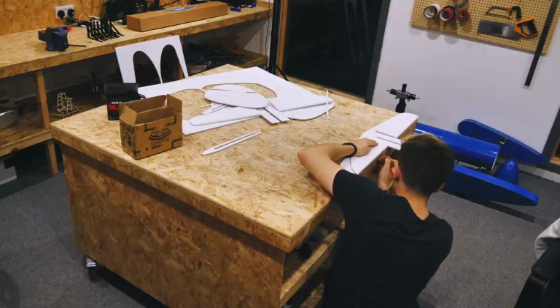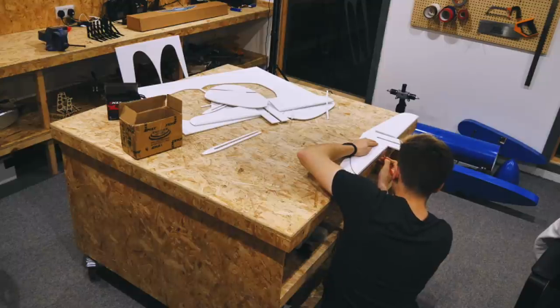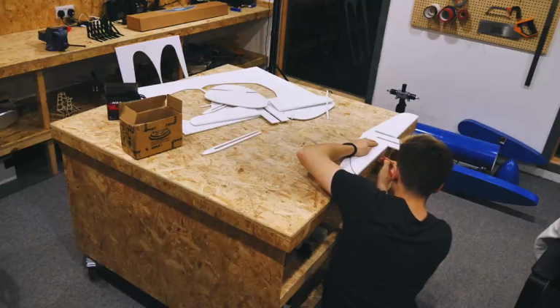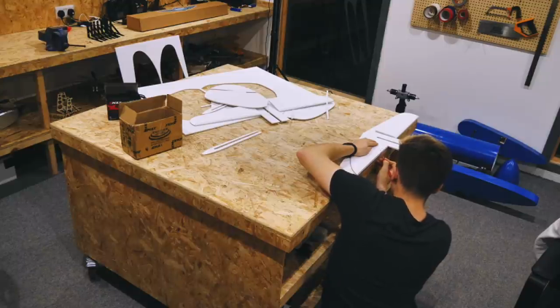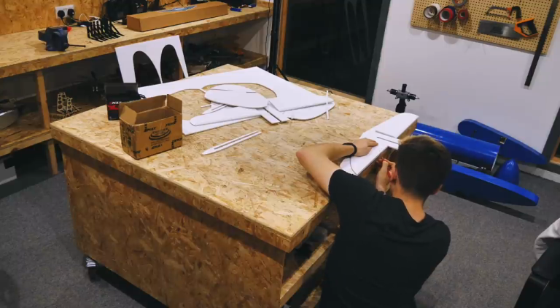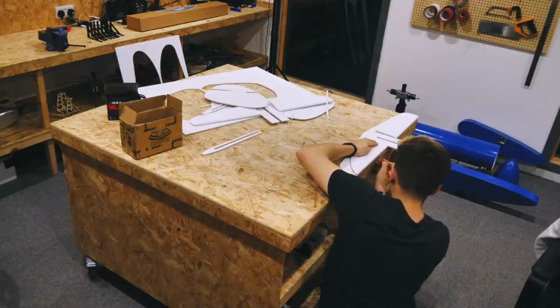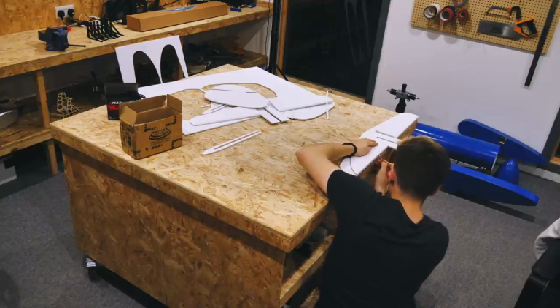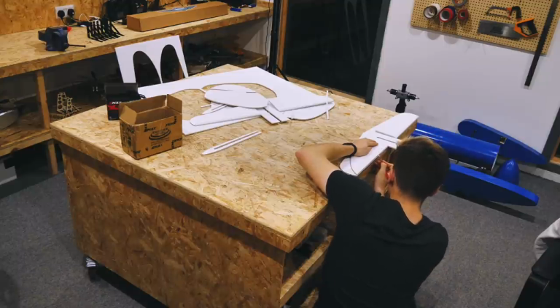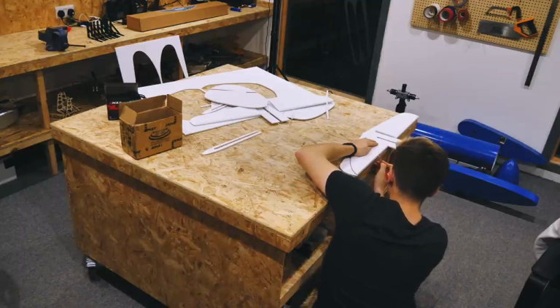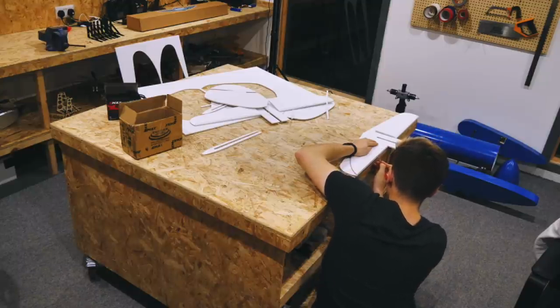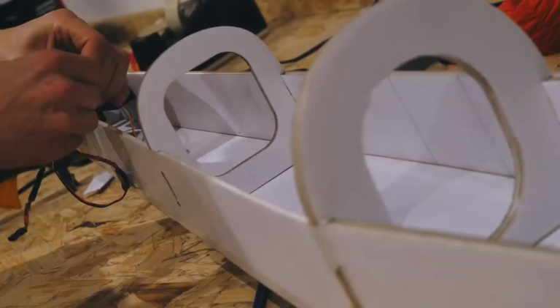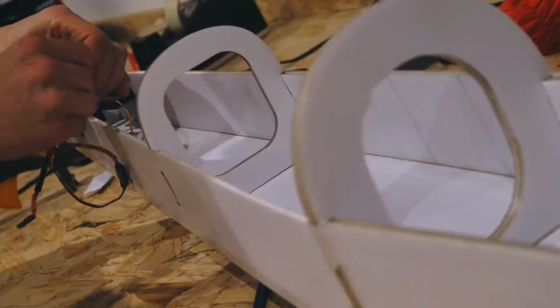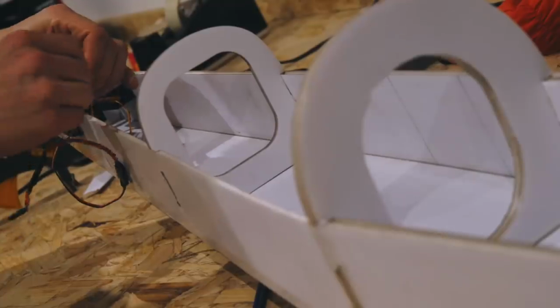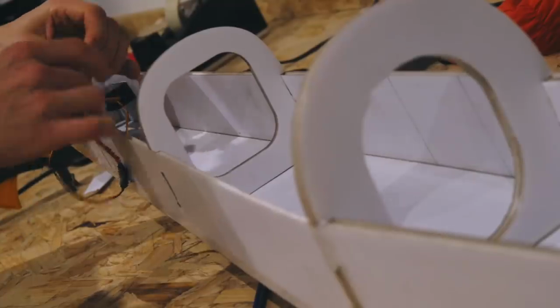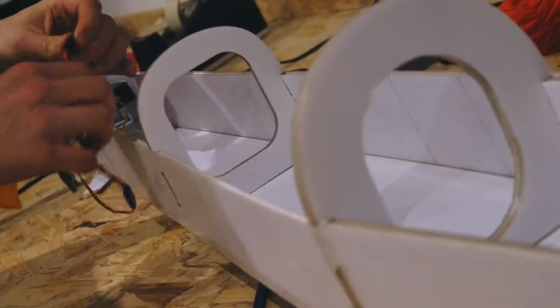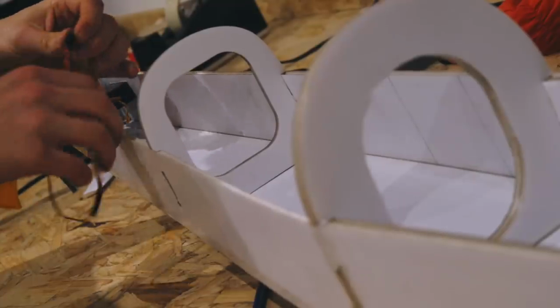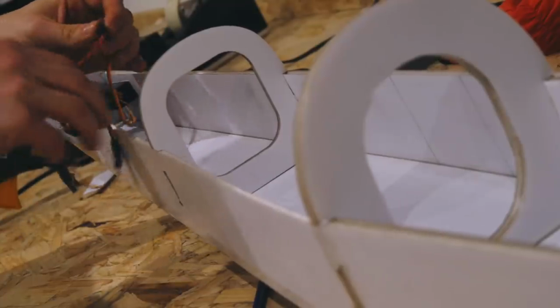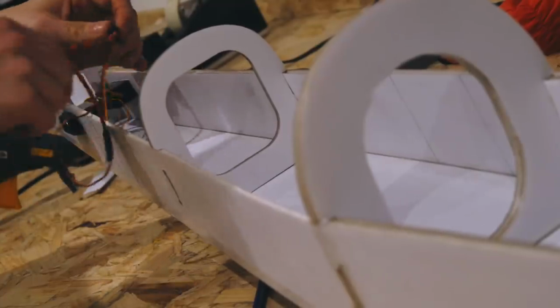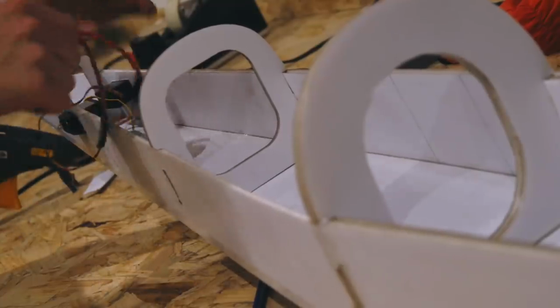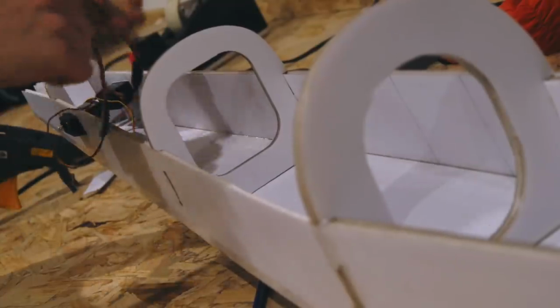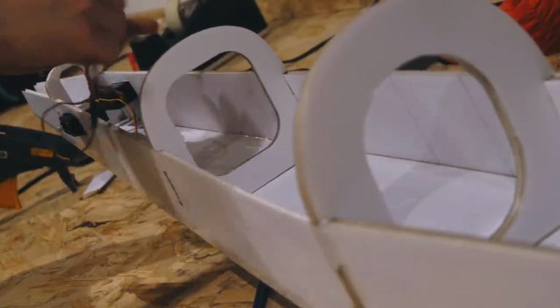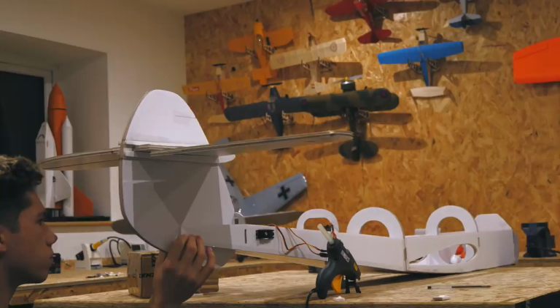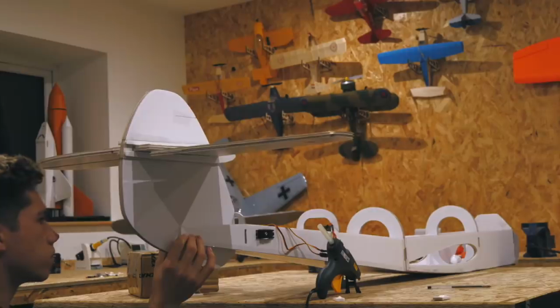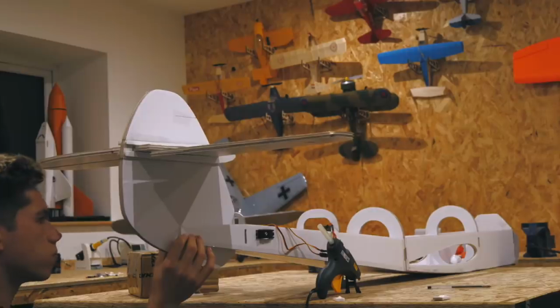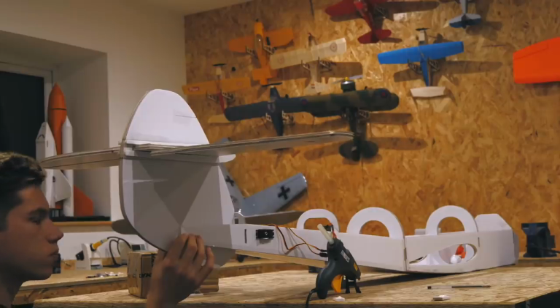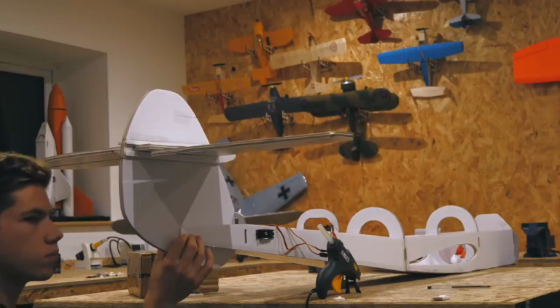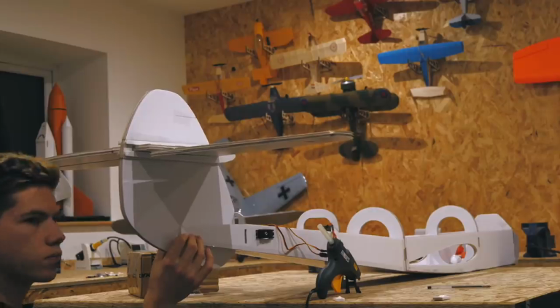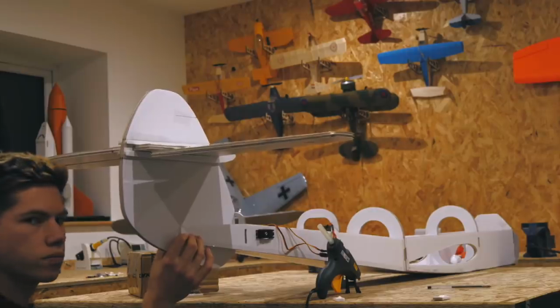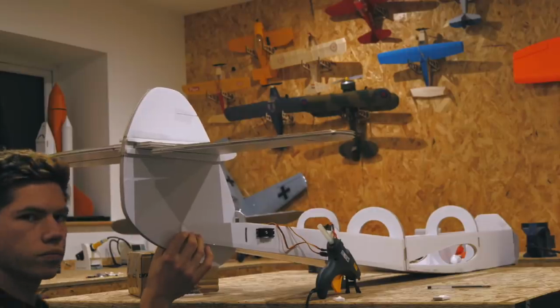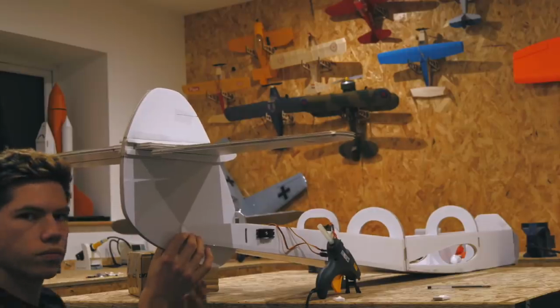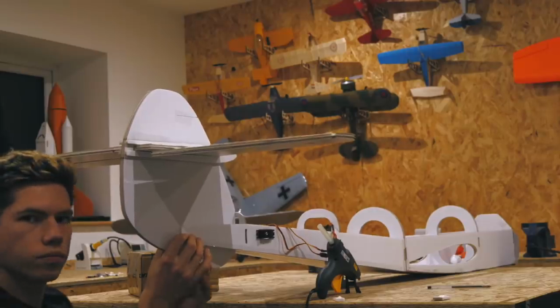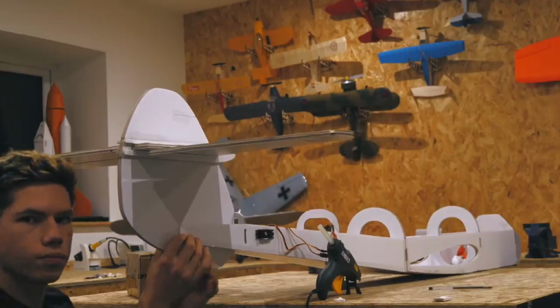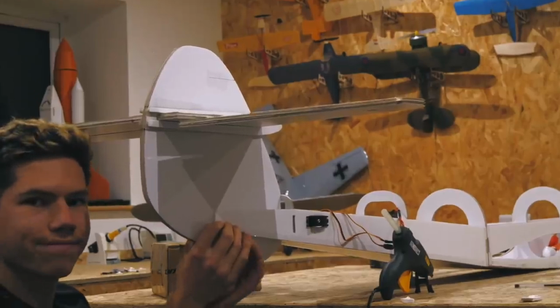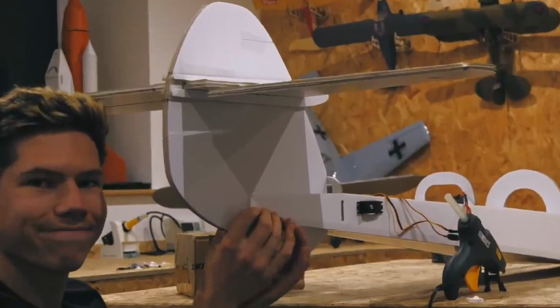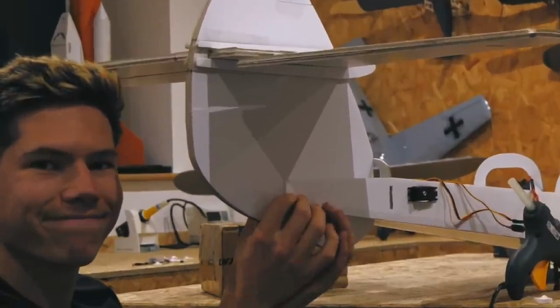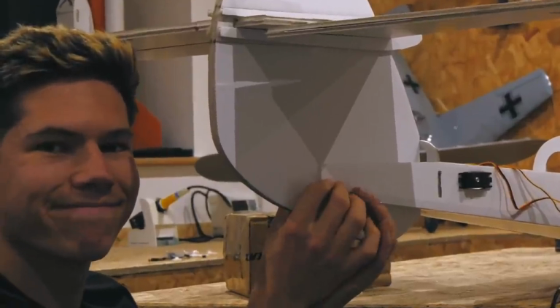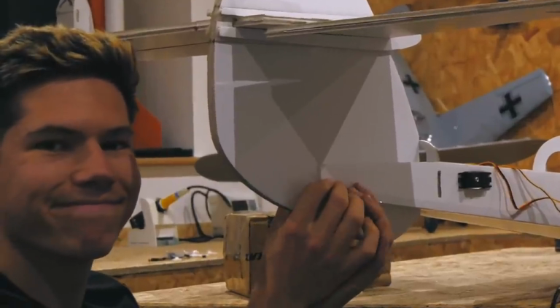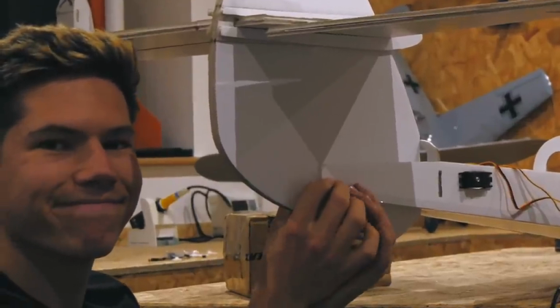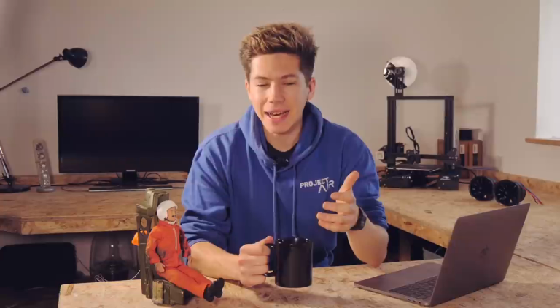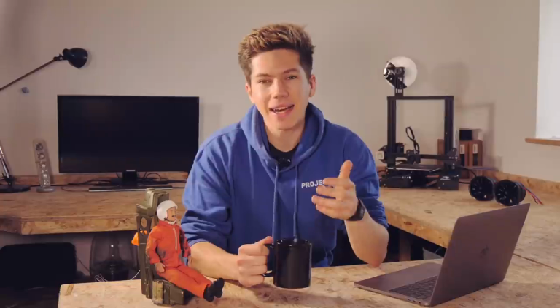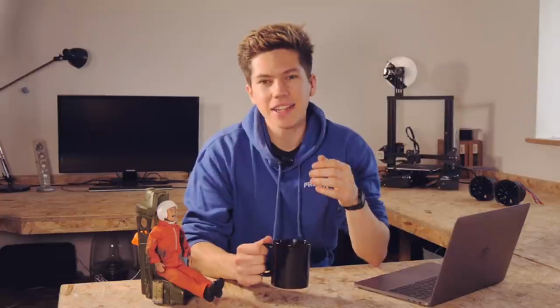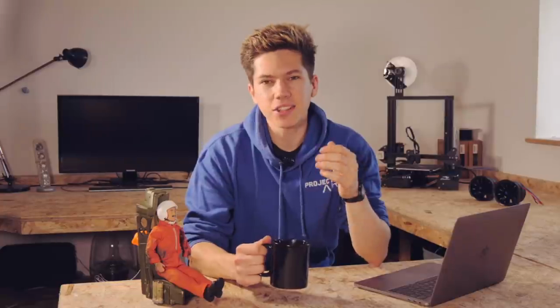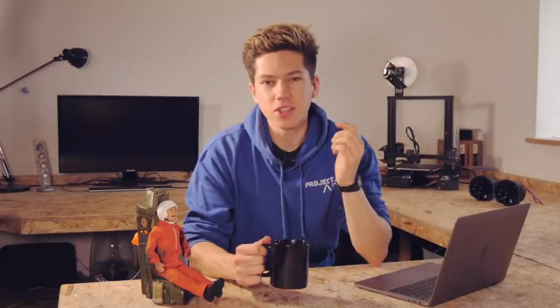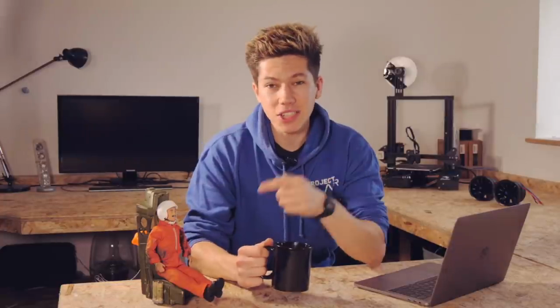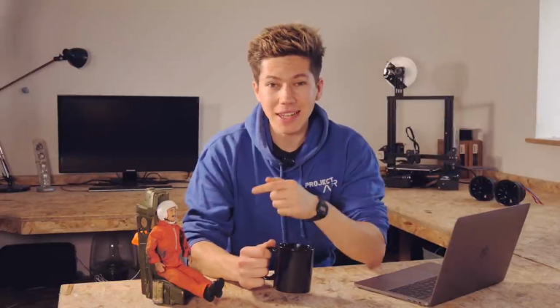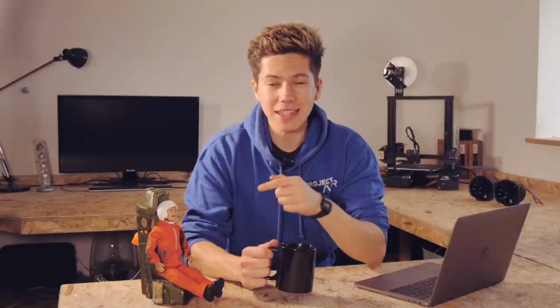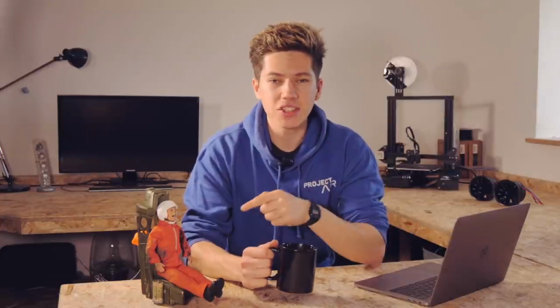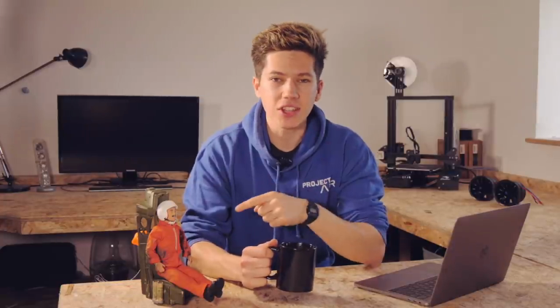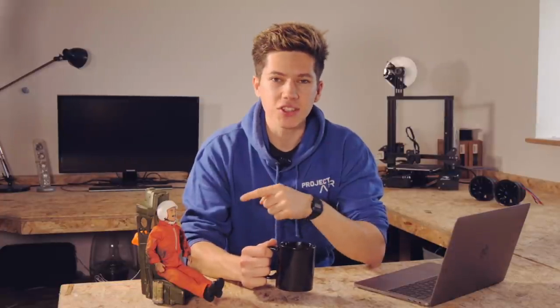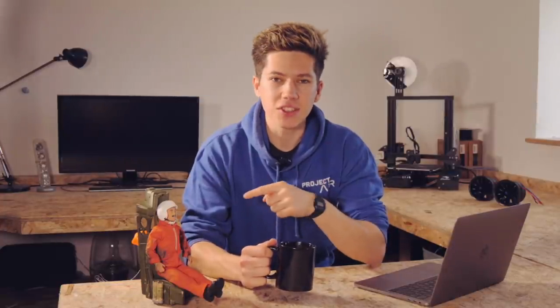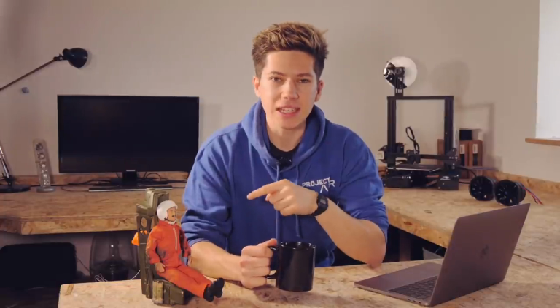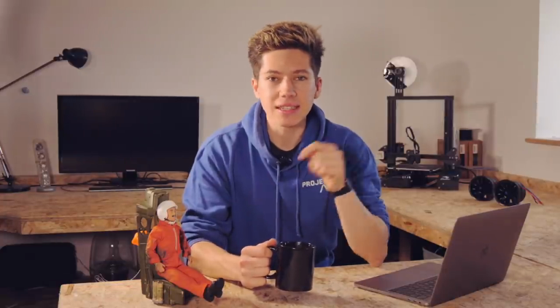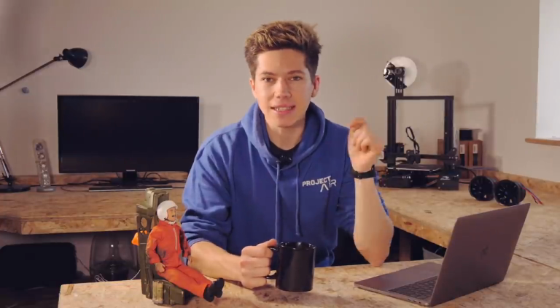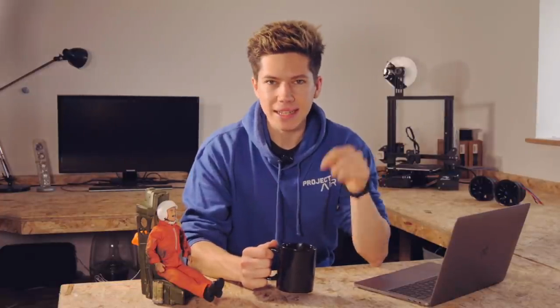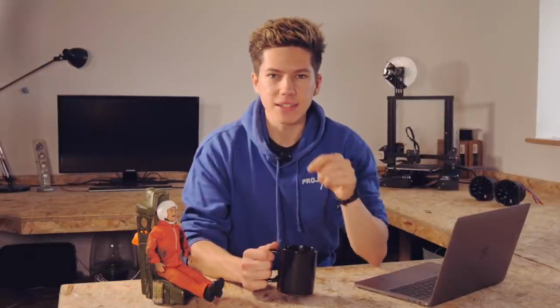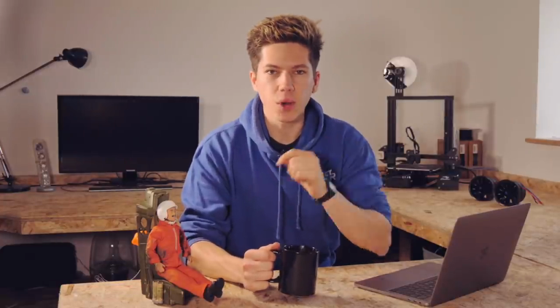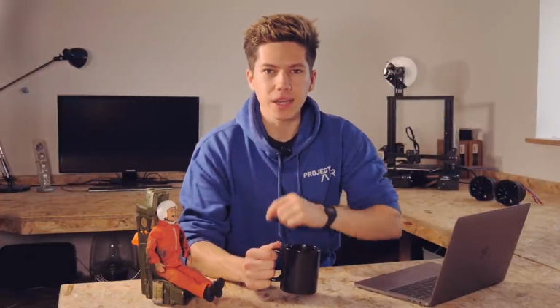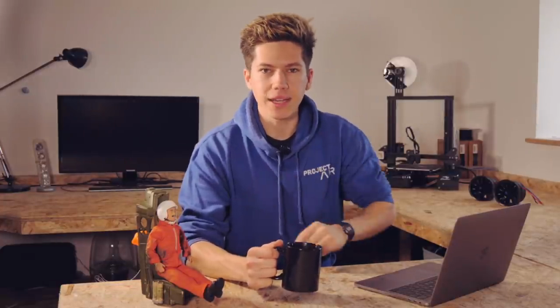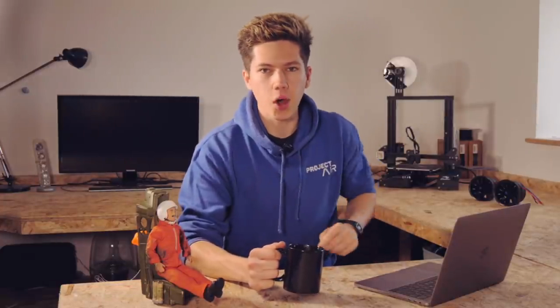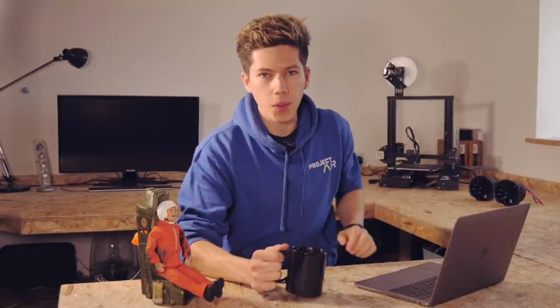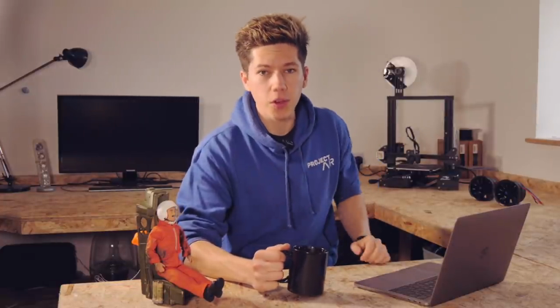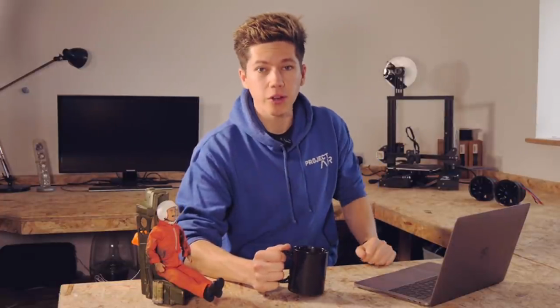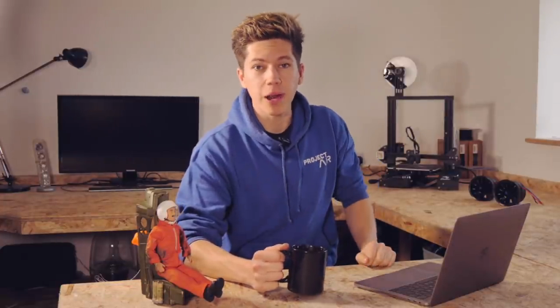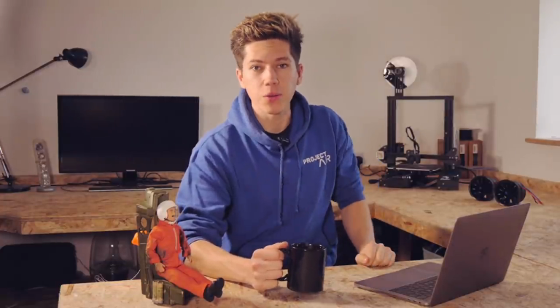I've started work on a new large EDF jet for this experiment, but firstly I had to design the ejection seat and get it working on the ground.